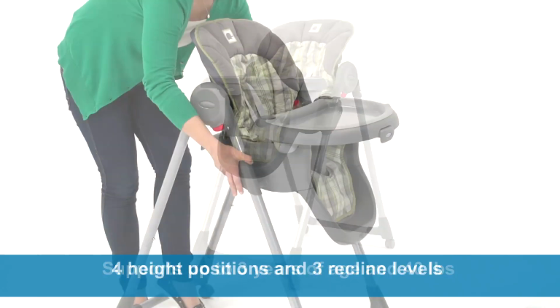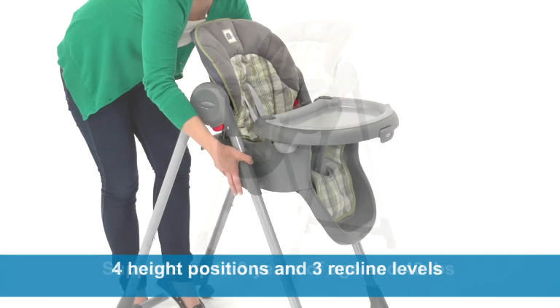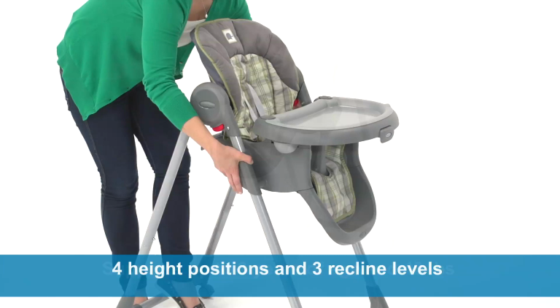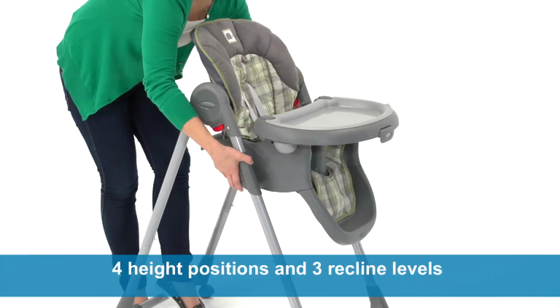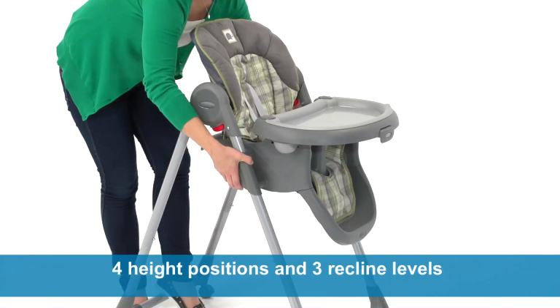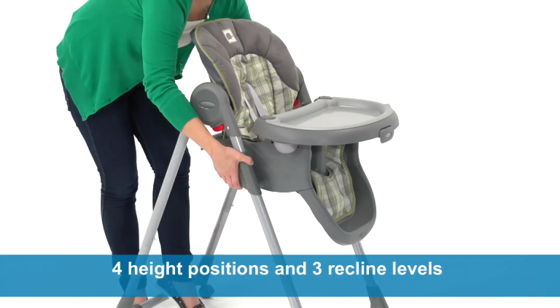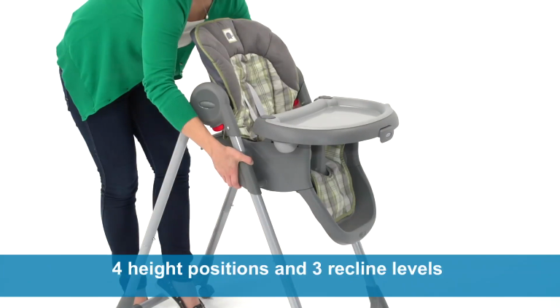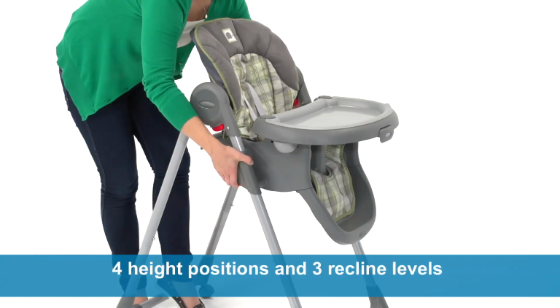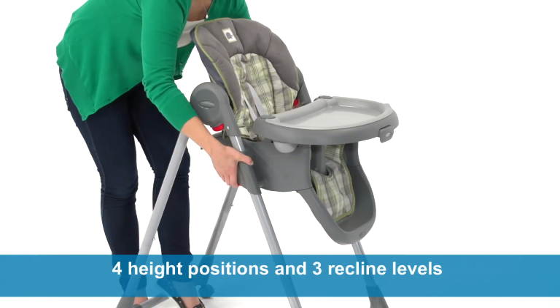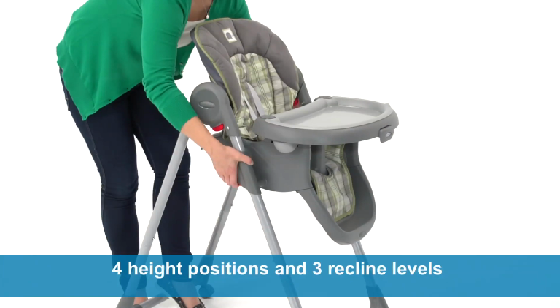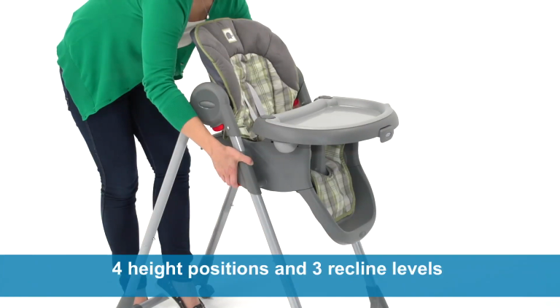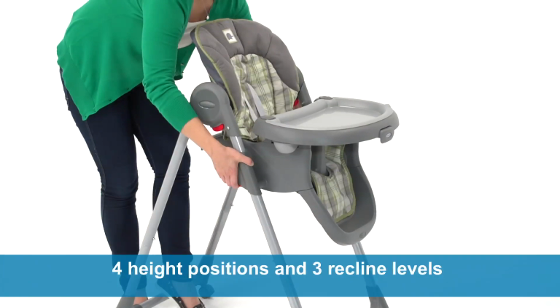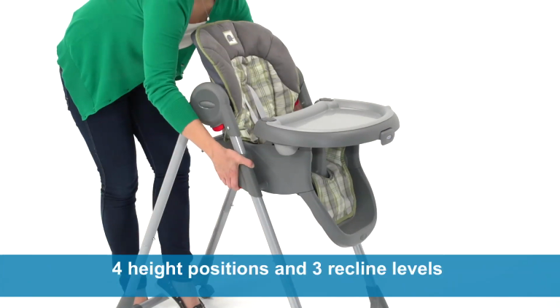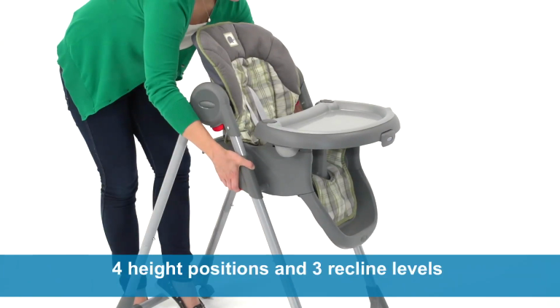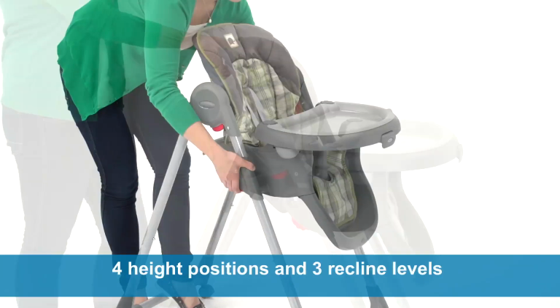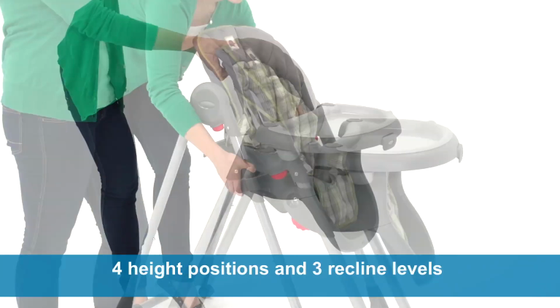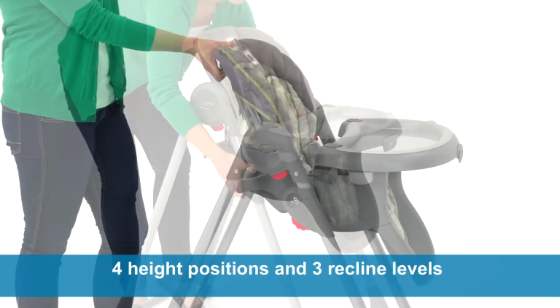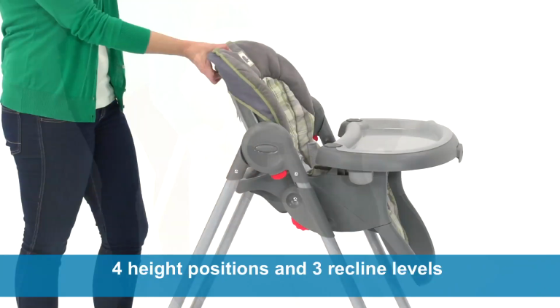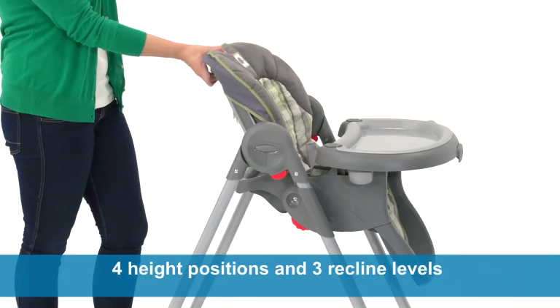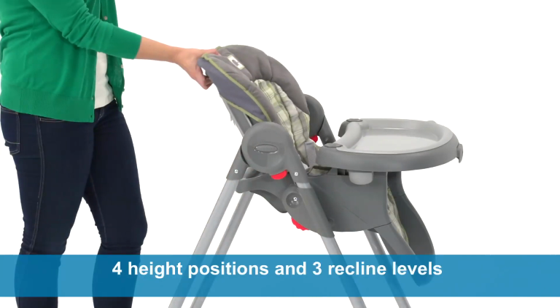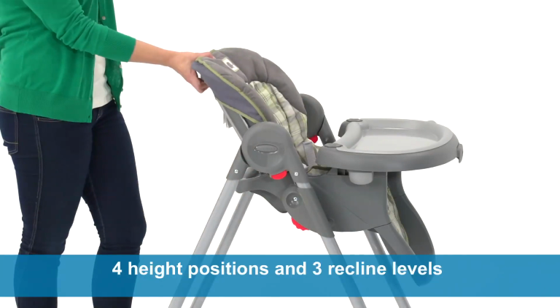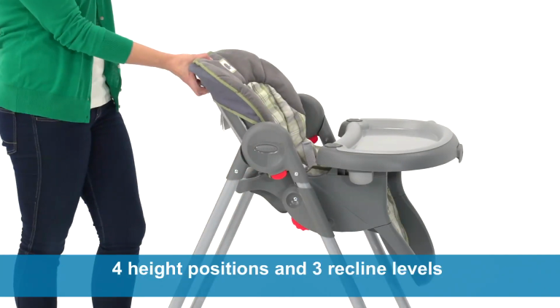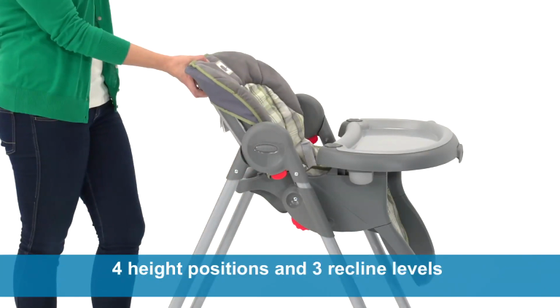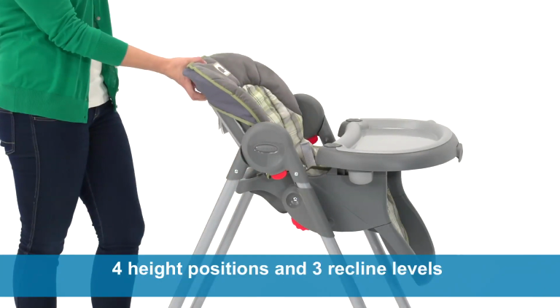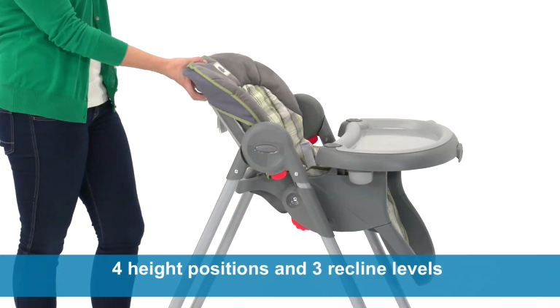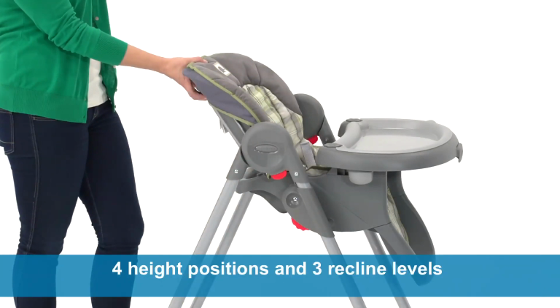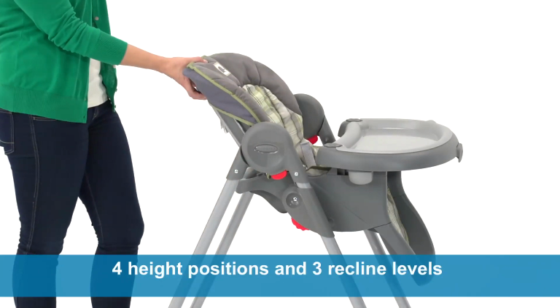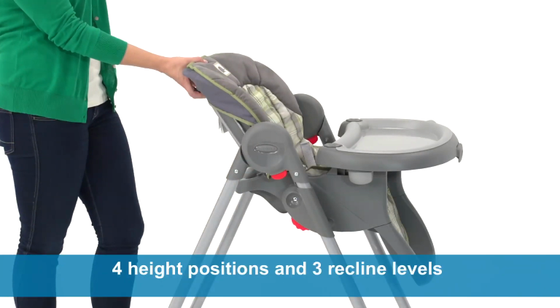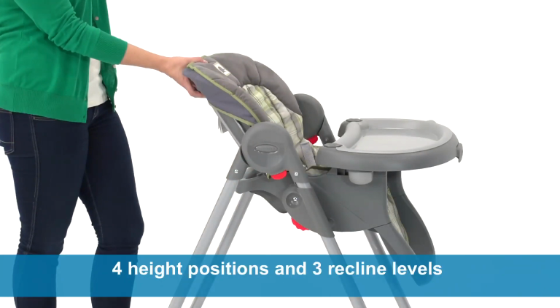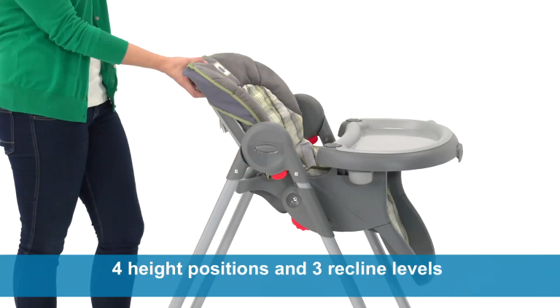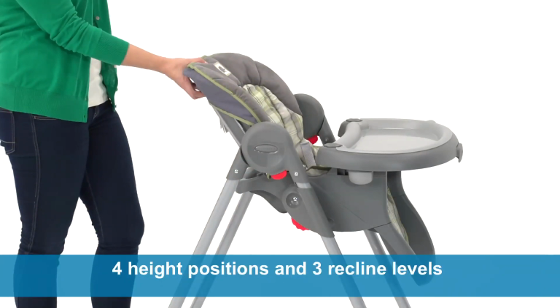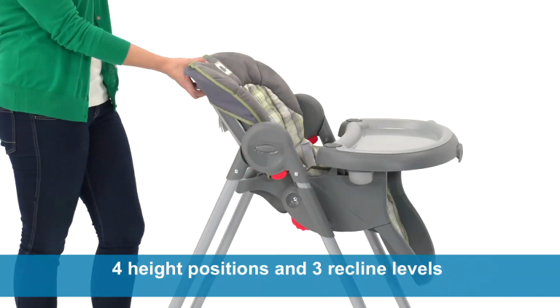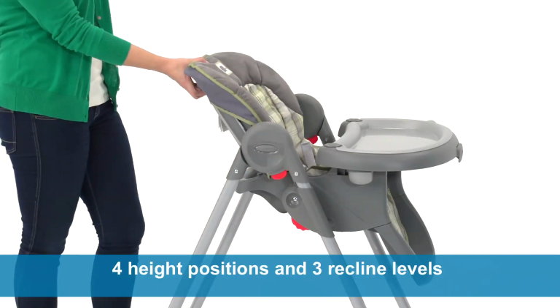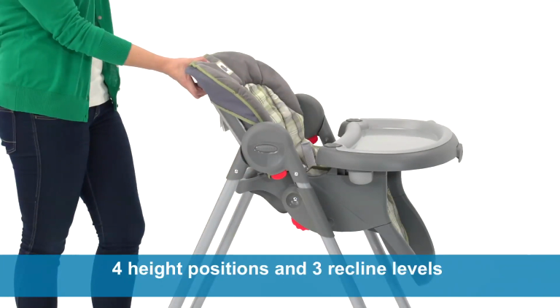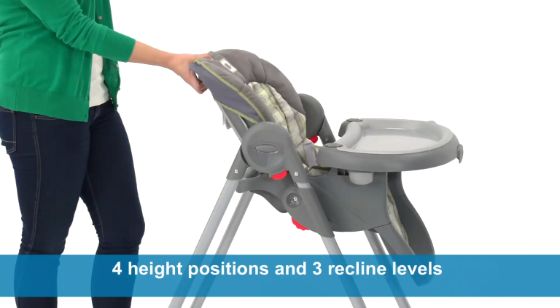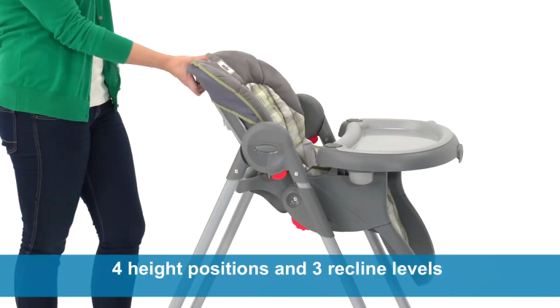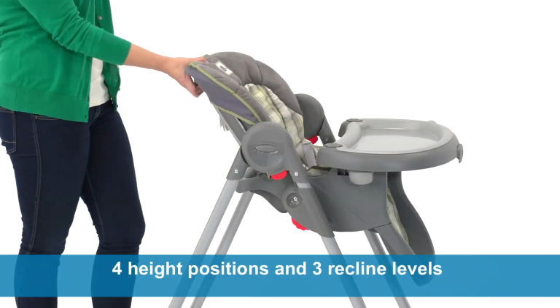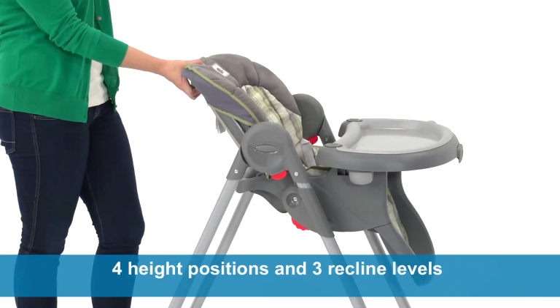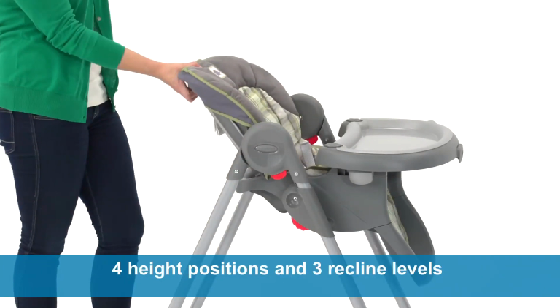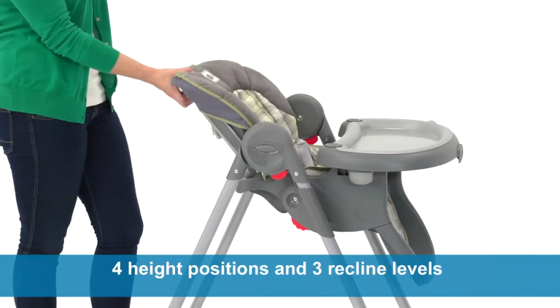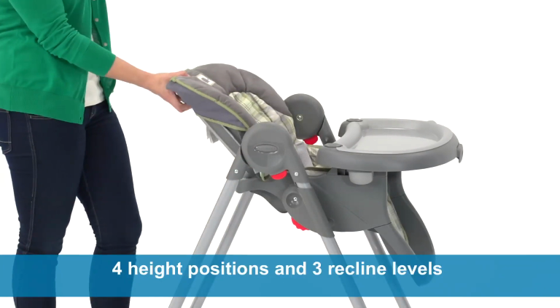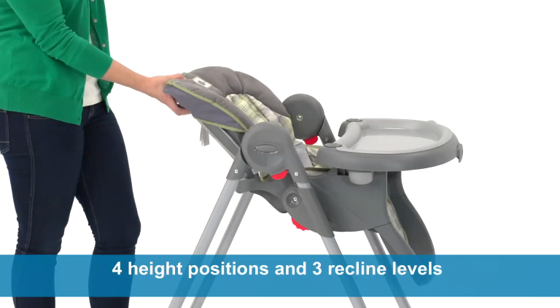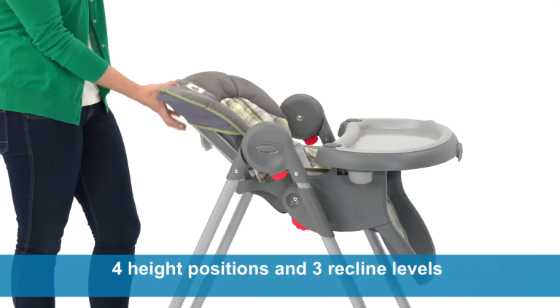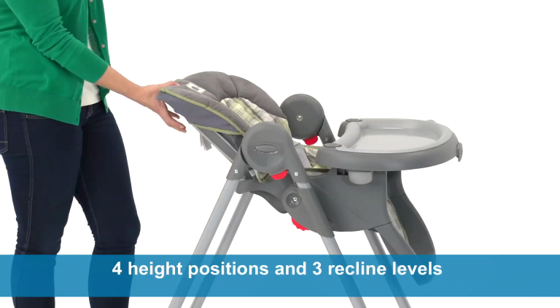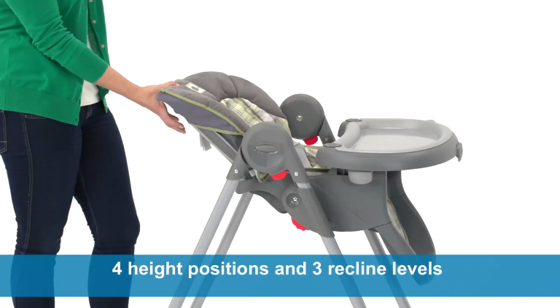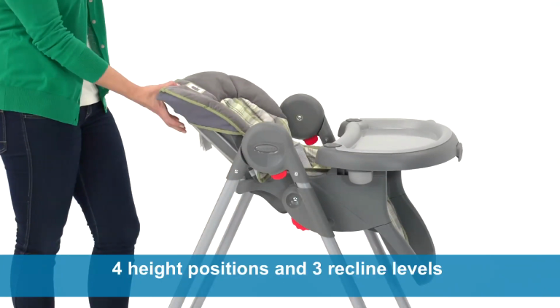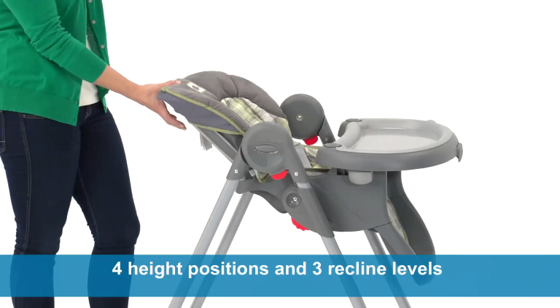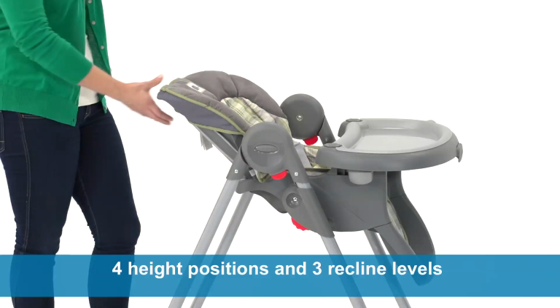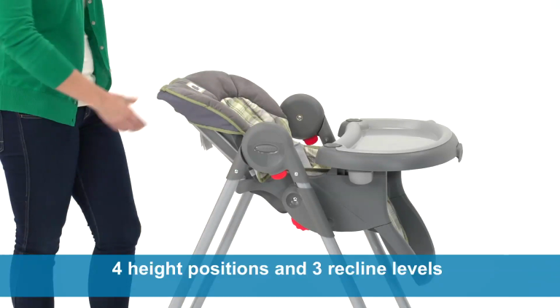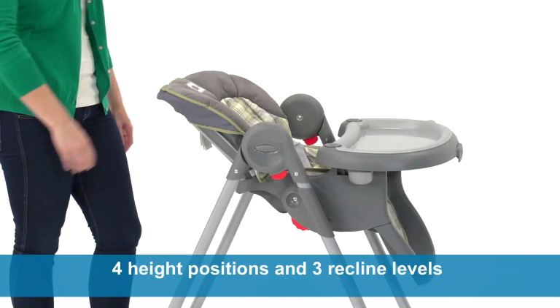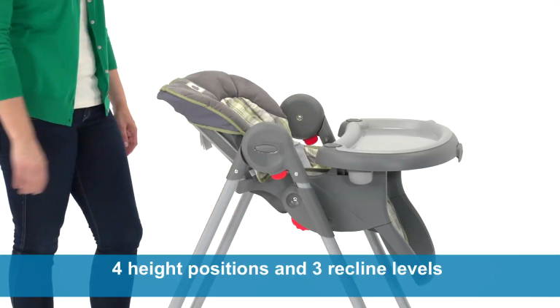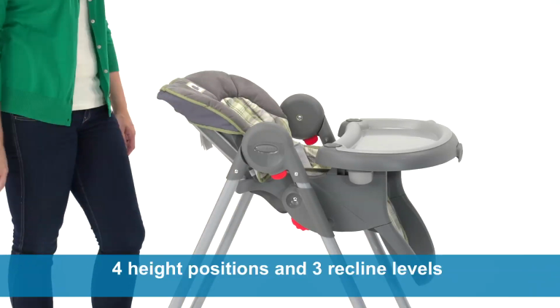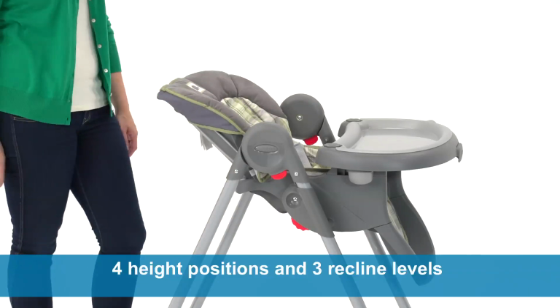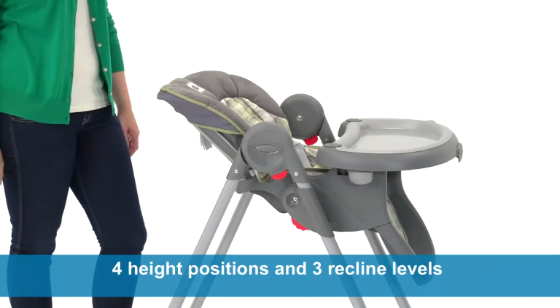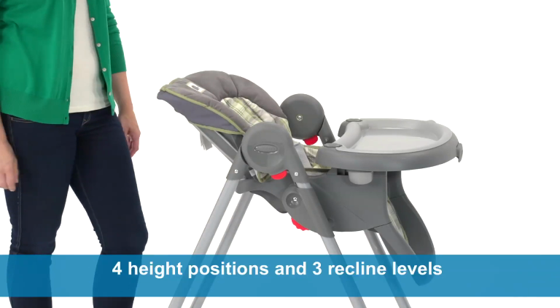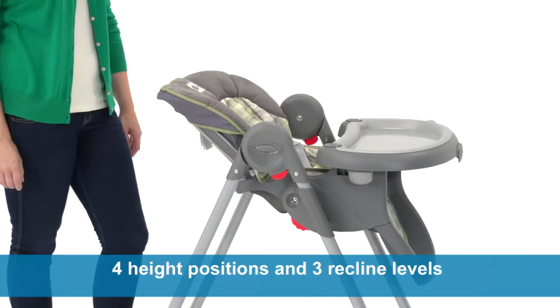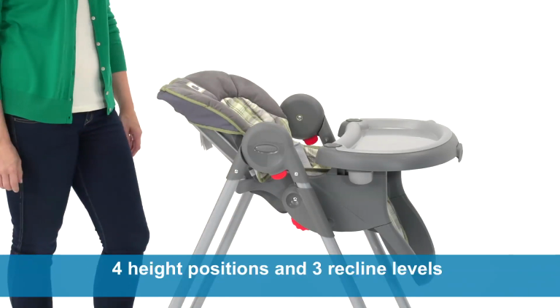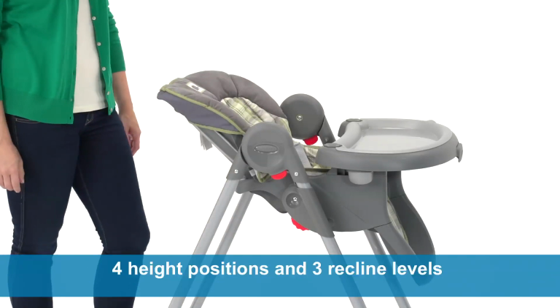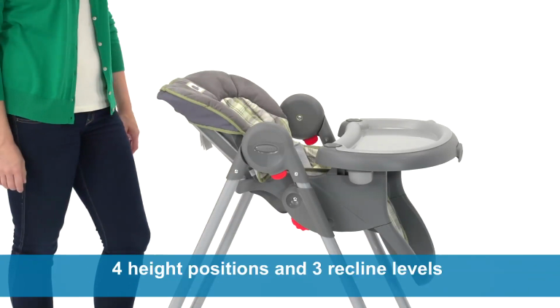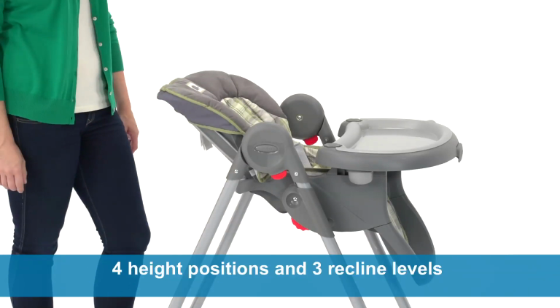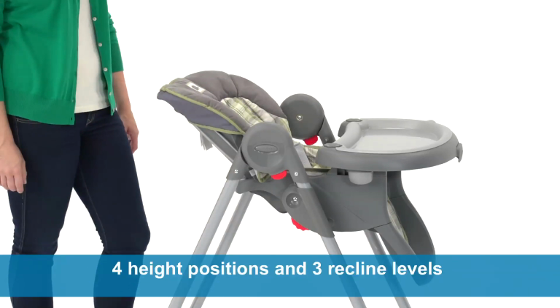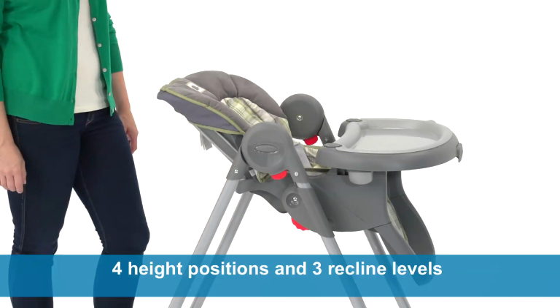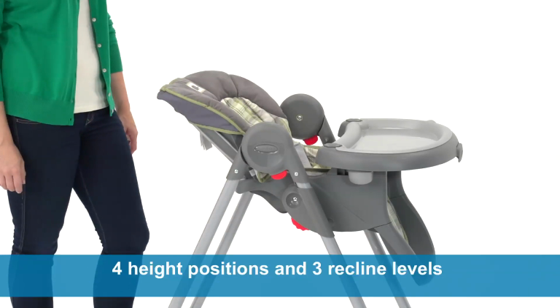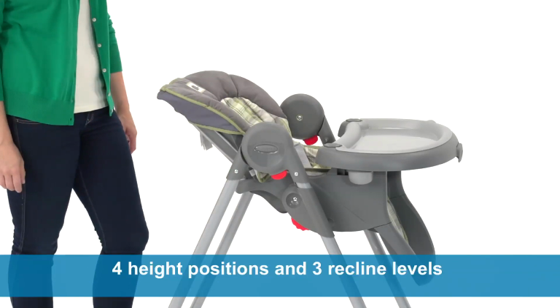With four height positions and three recline levels, the Mealtime Highchair ensures feeding comfort for both you and your baby.